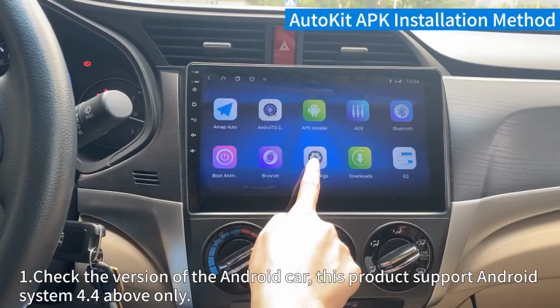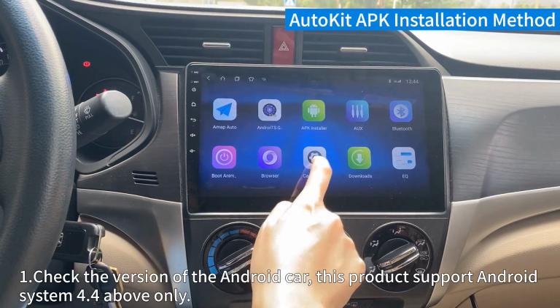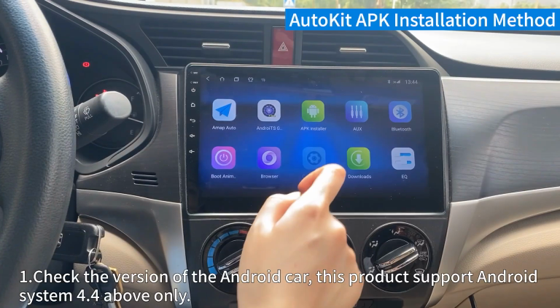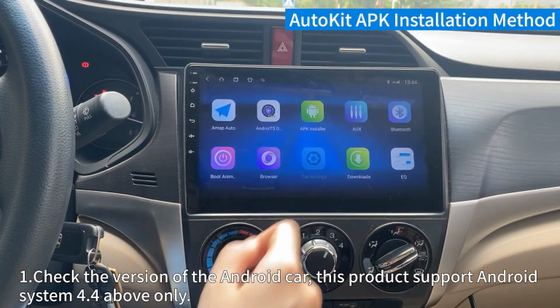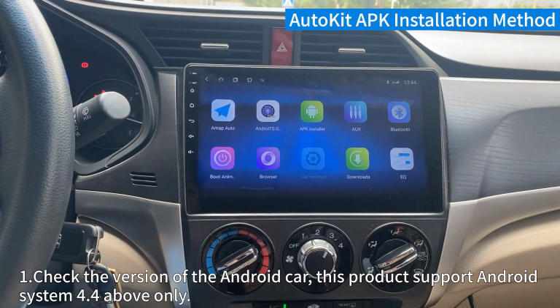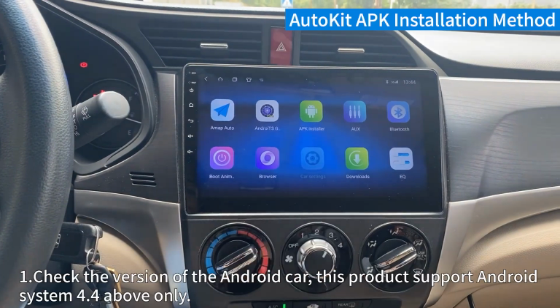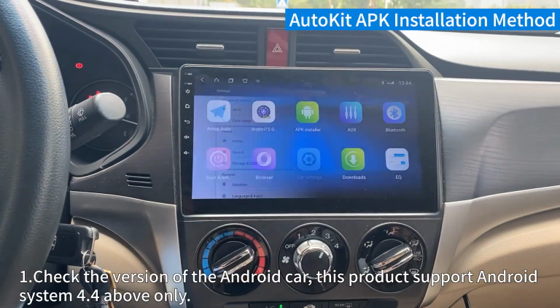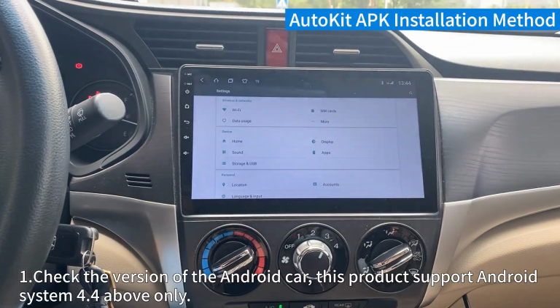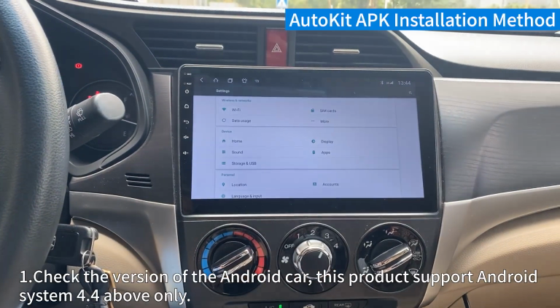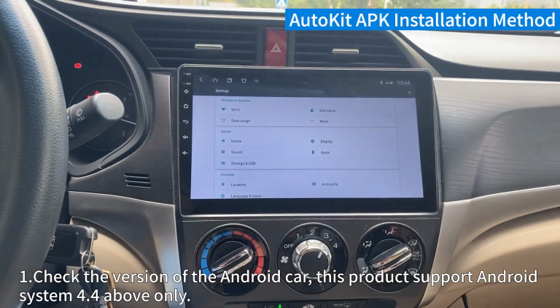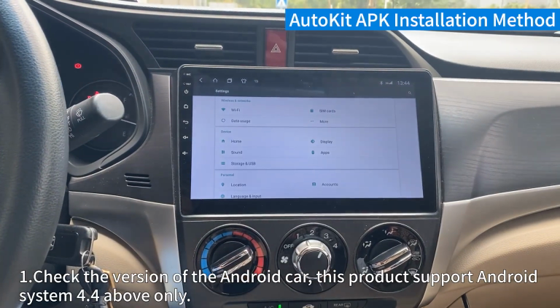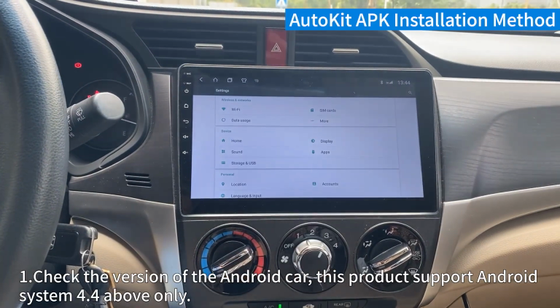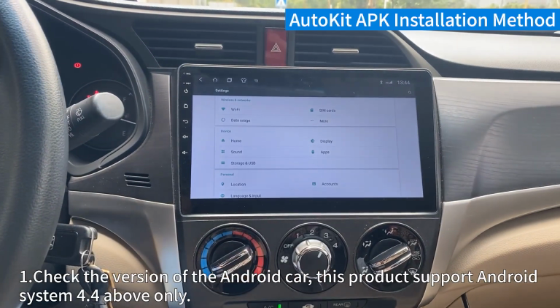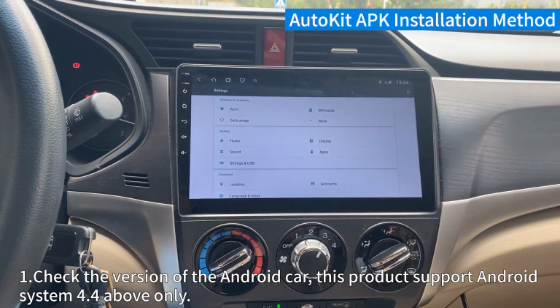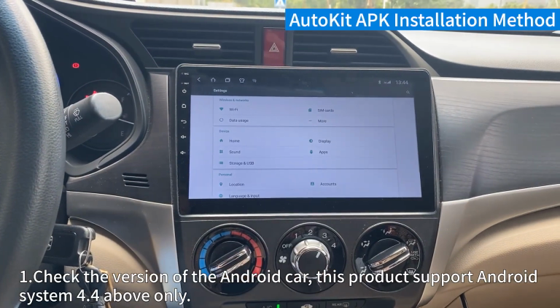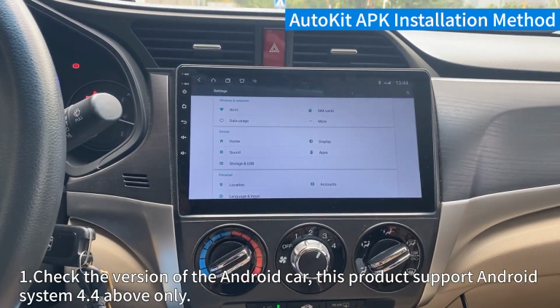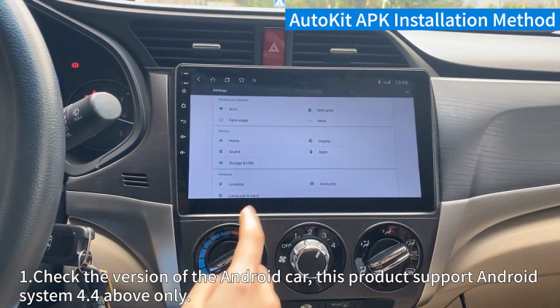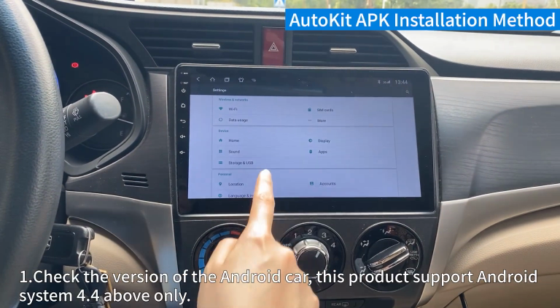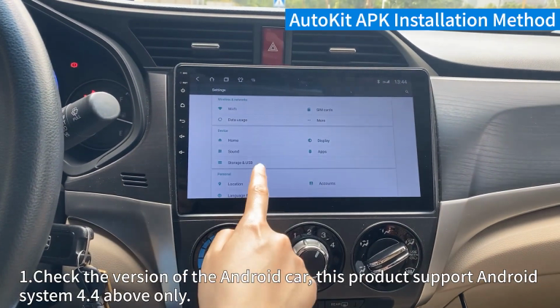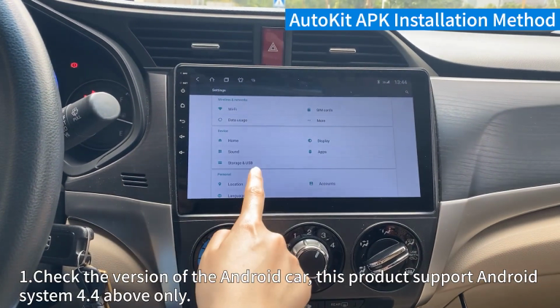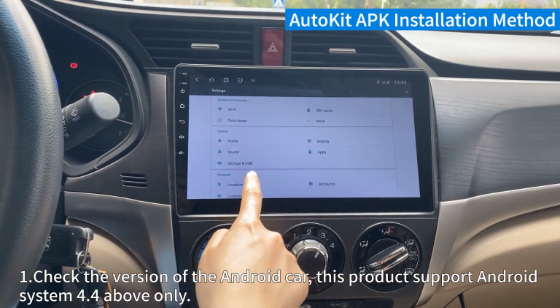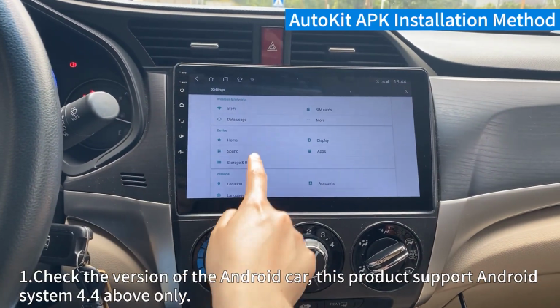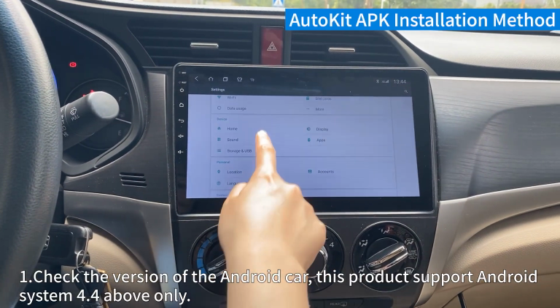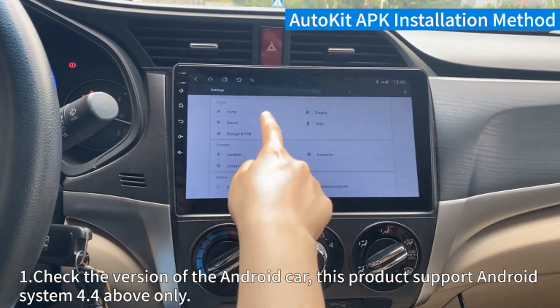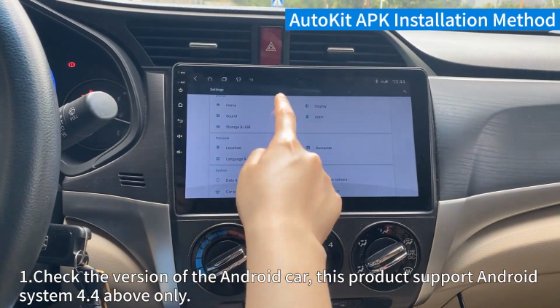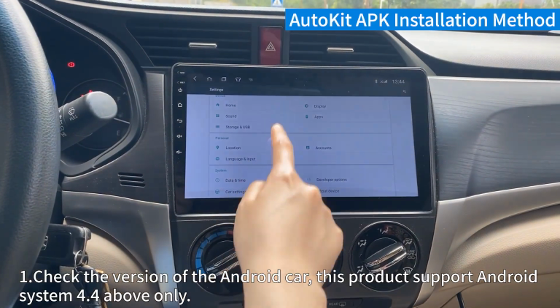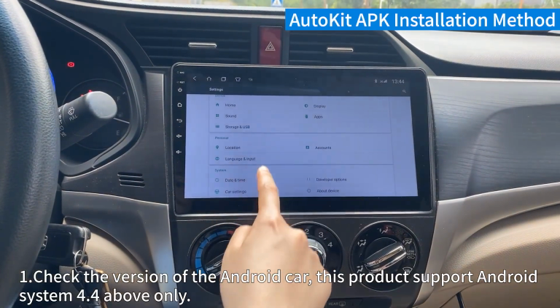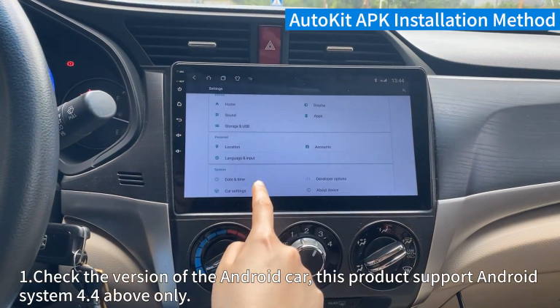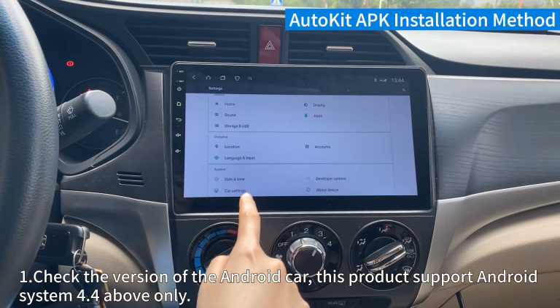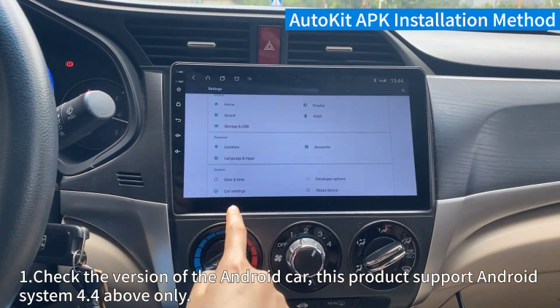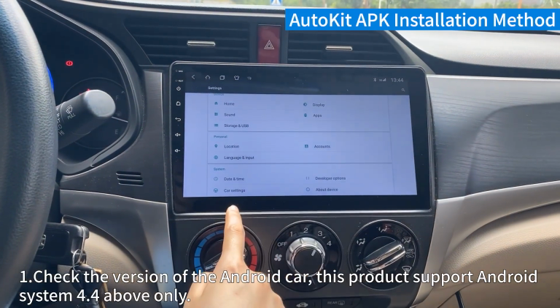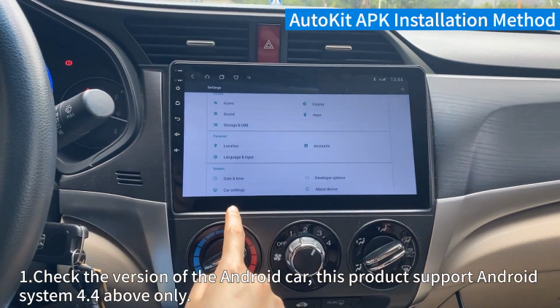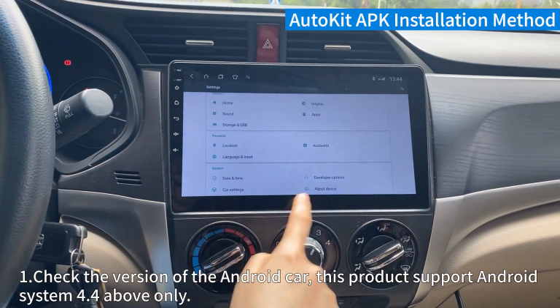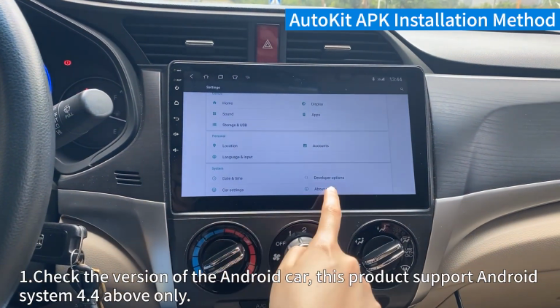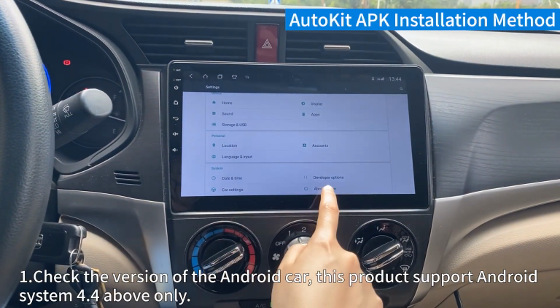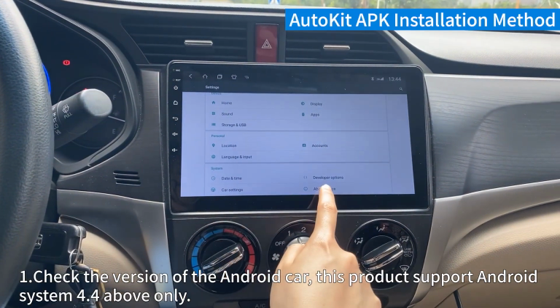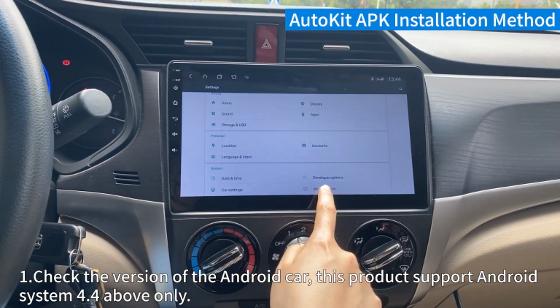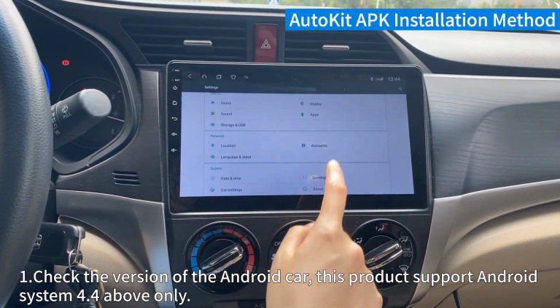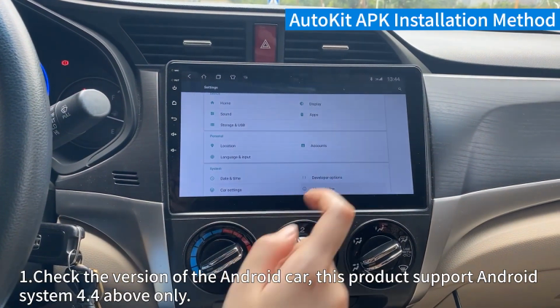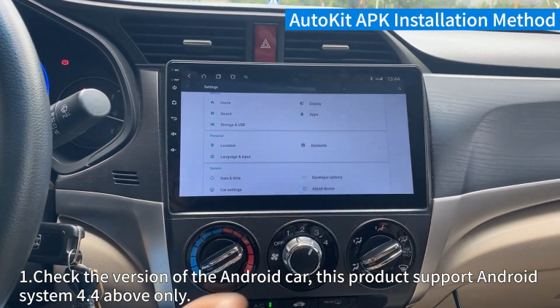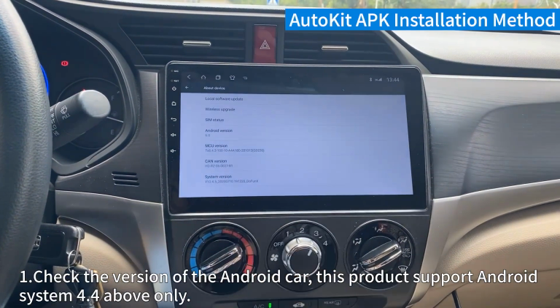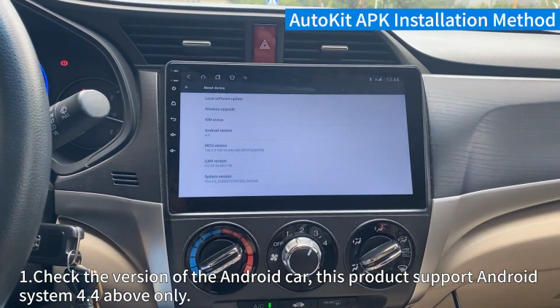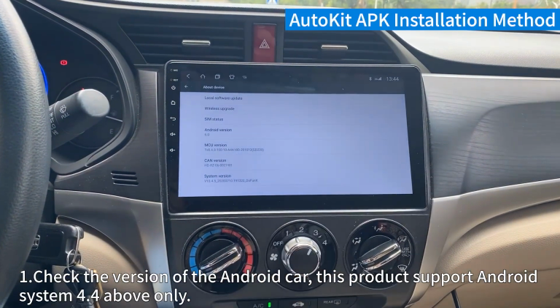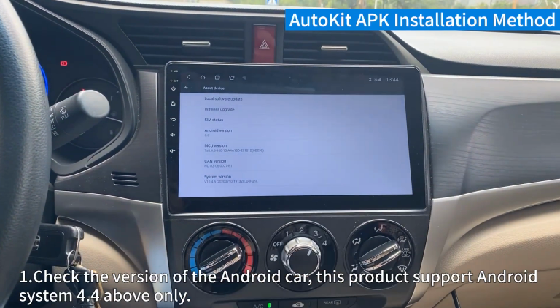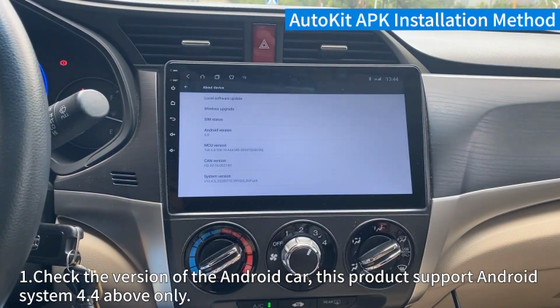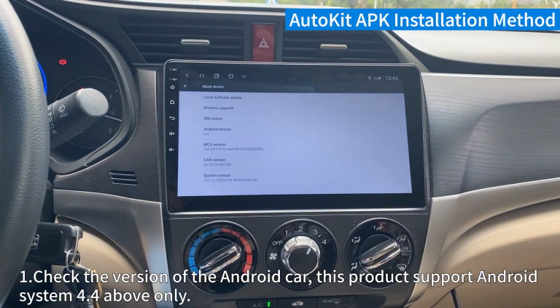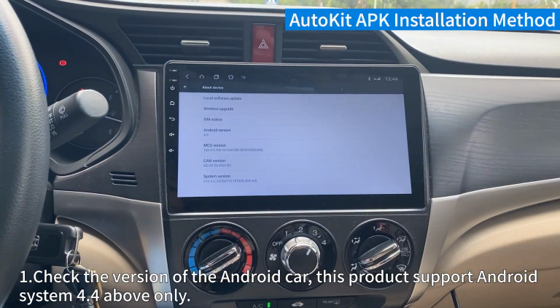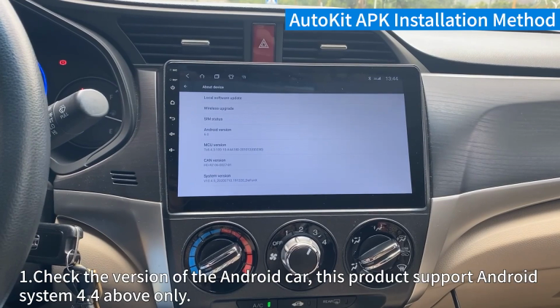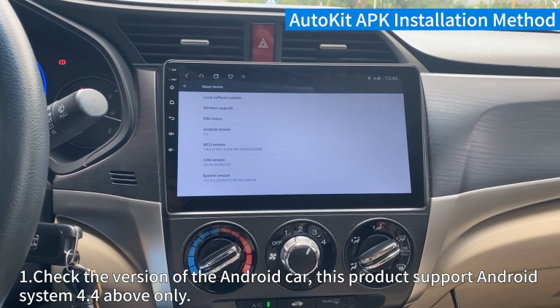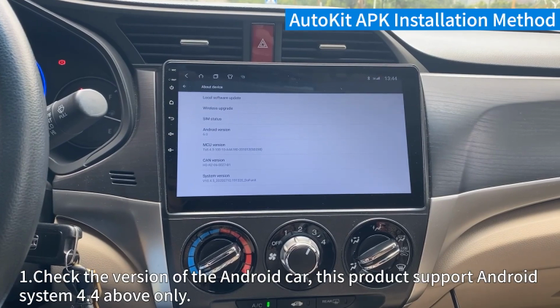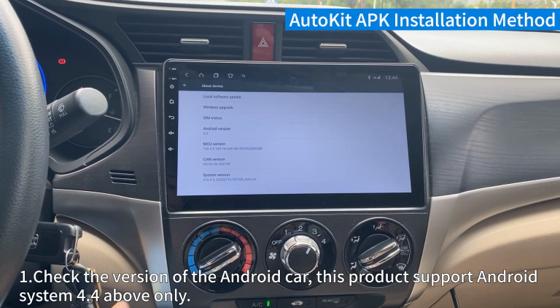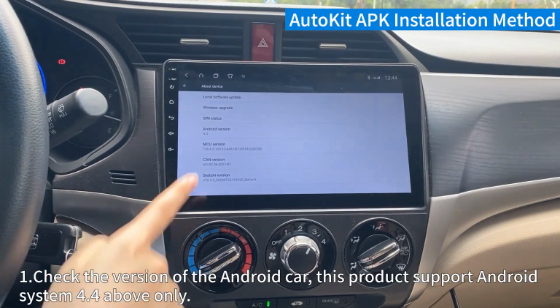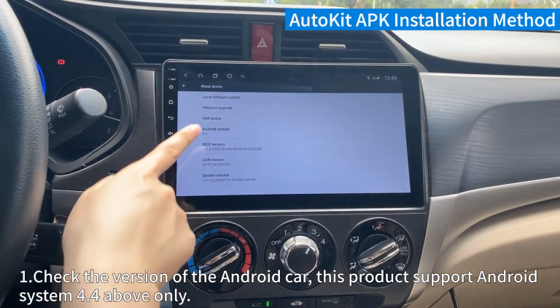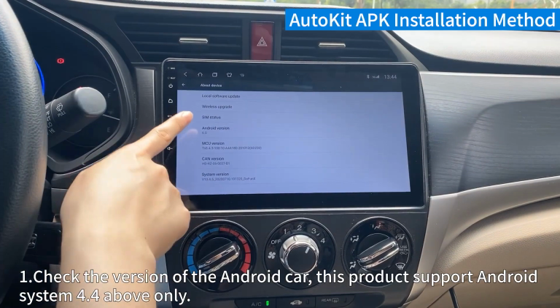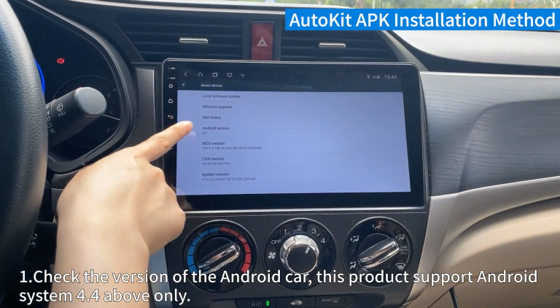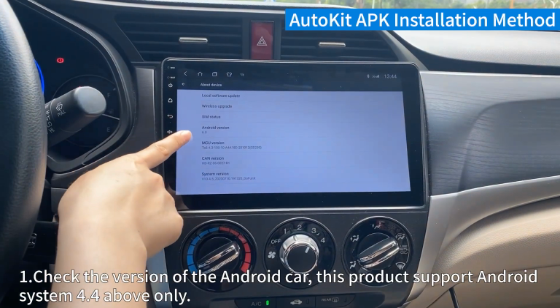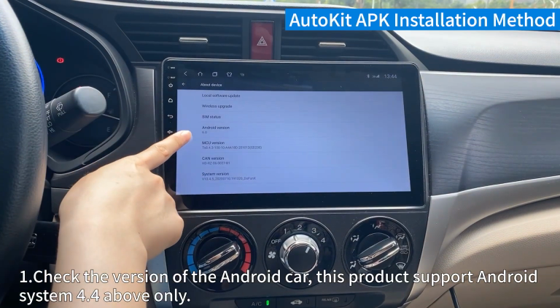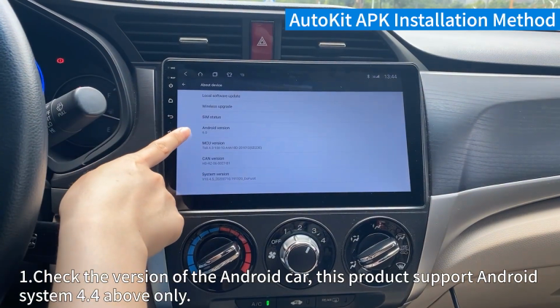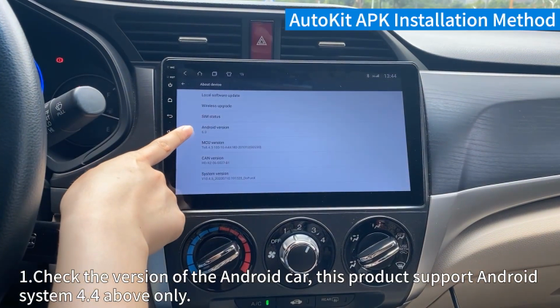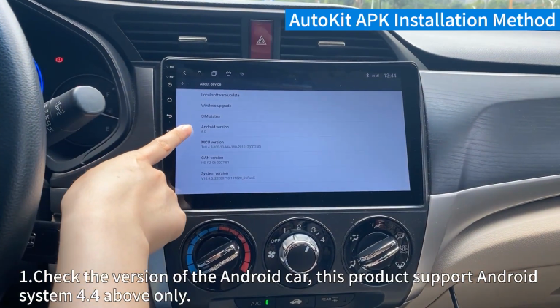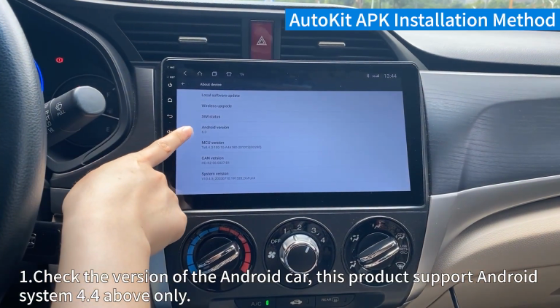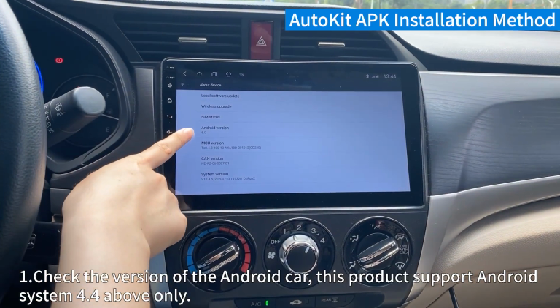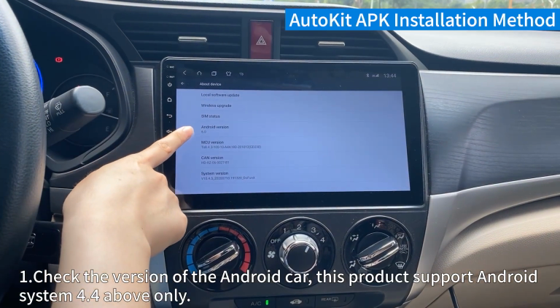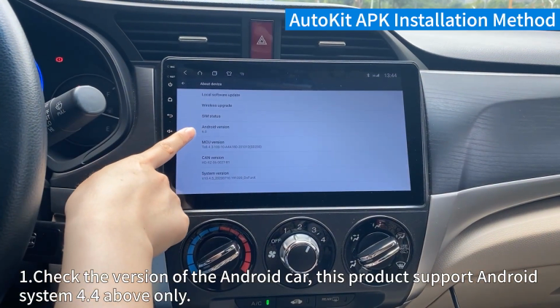Step 1. Check the version of the Android car. This product supports Android system 4.4 and above only.